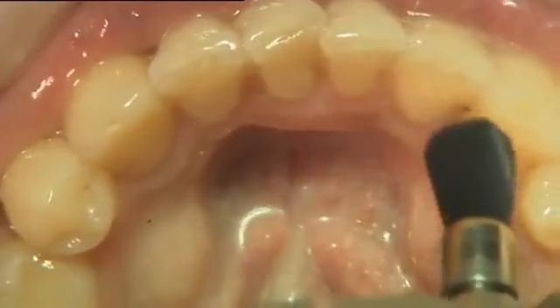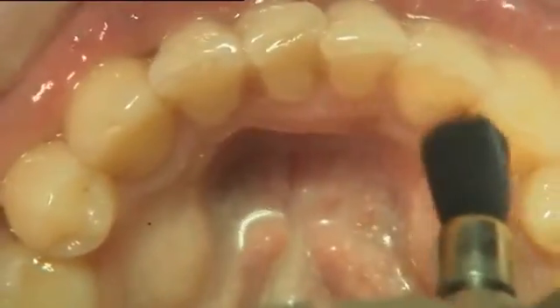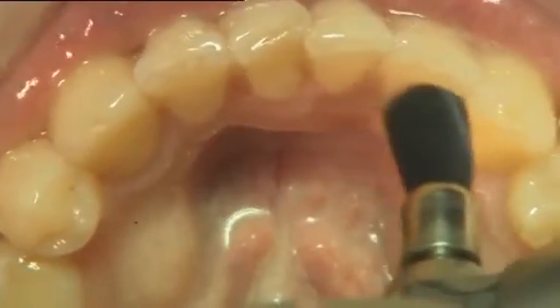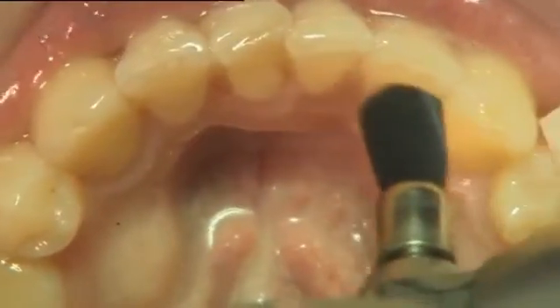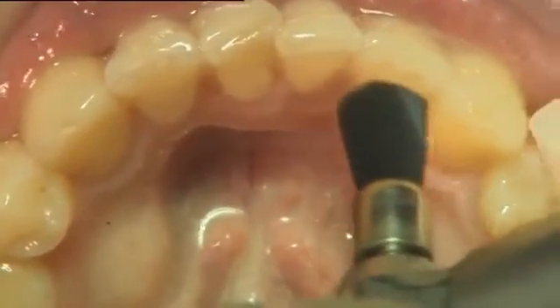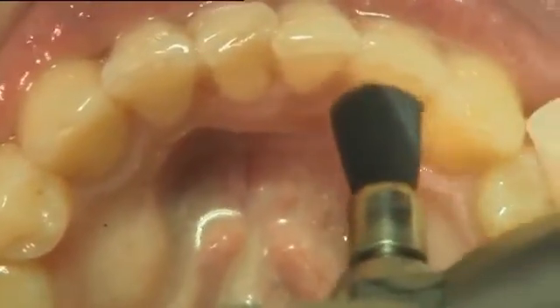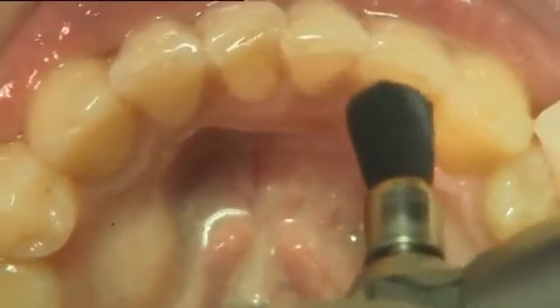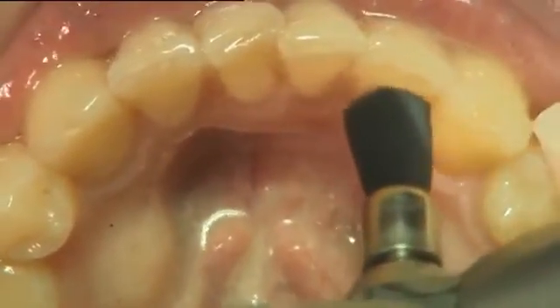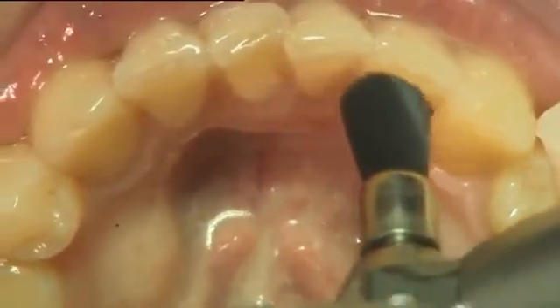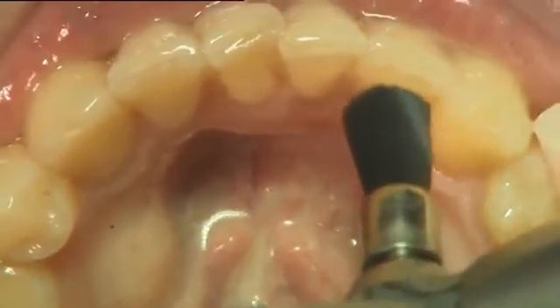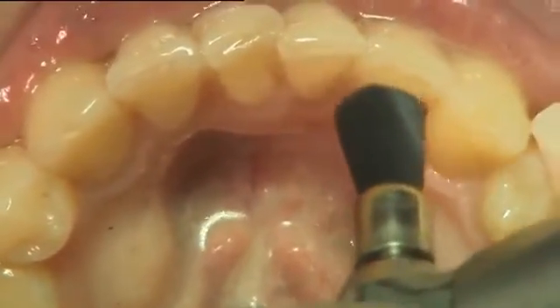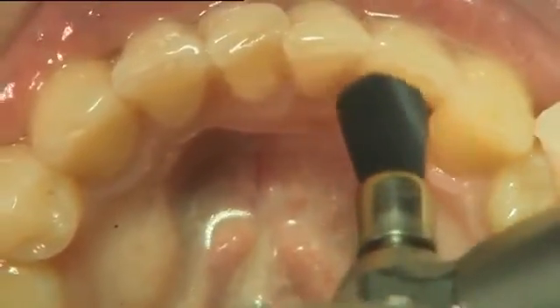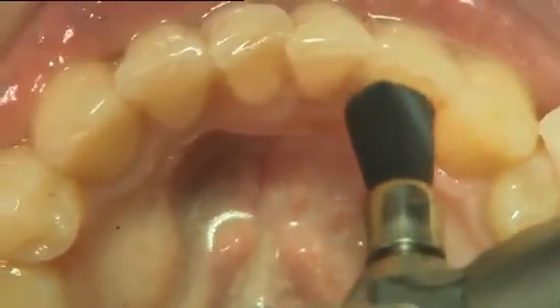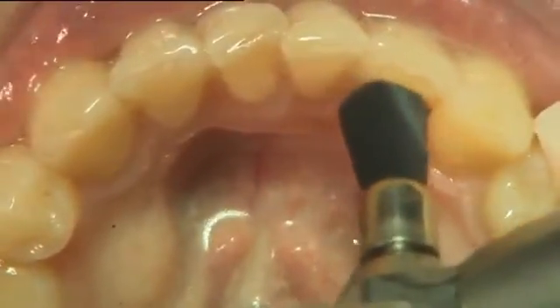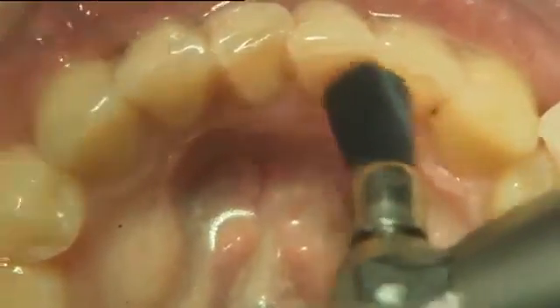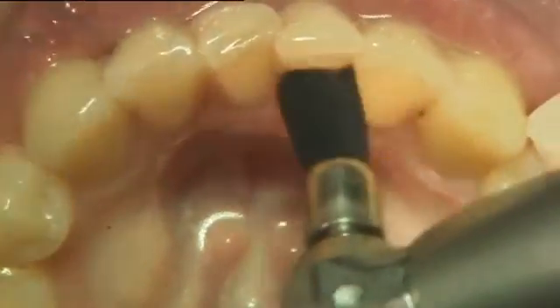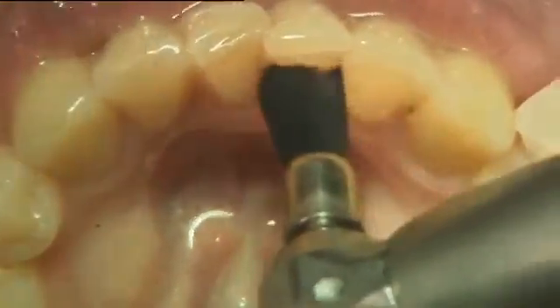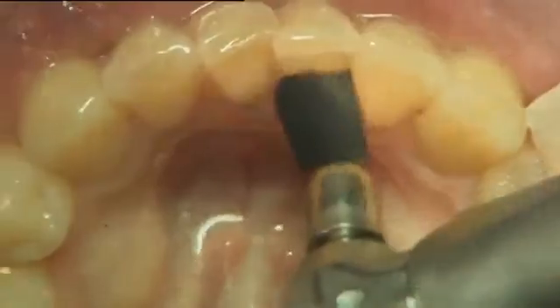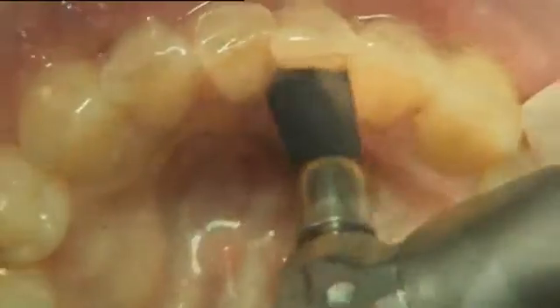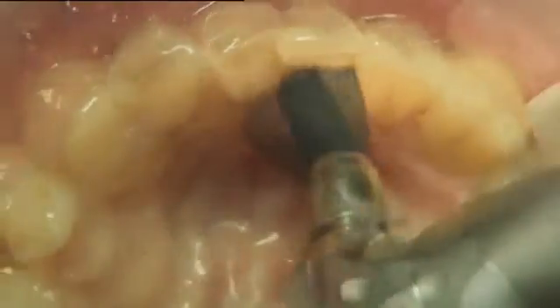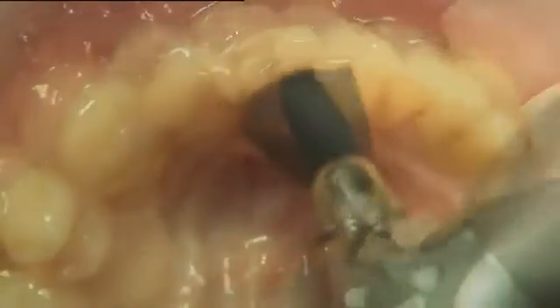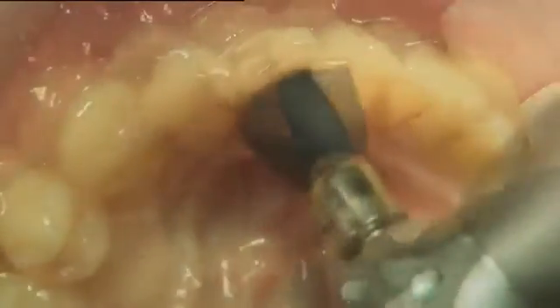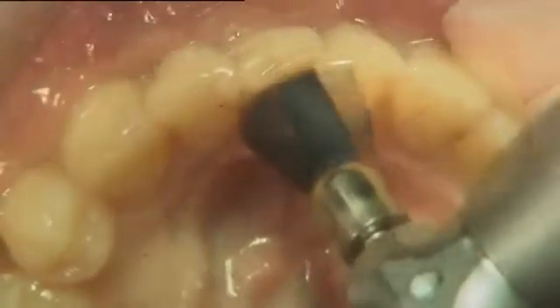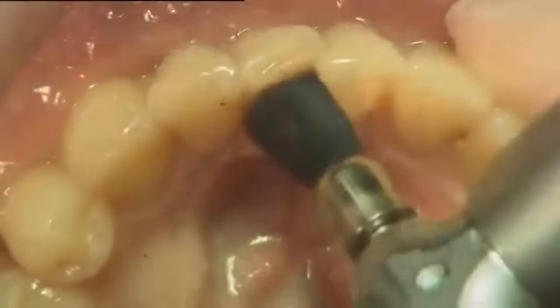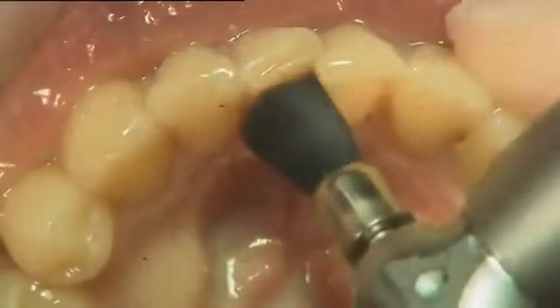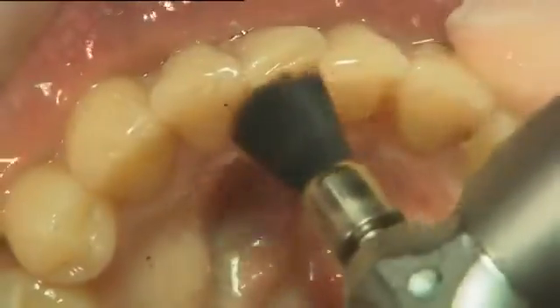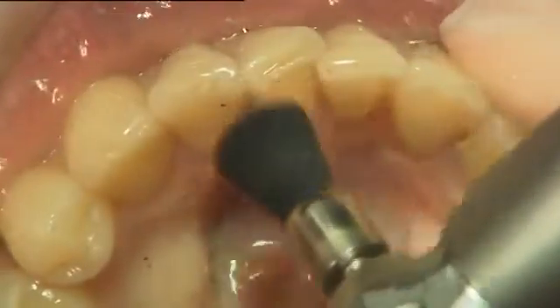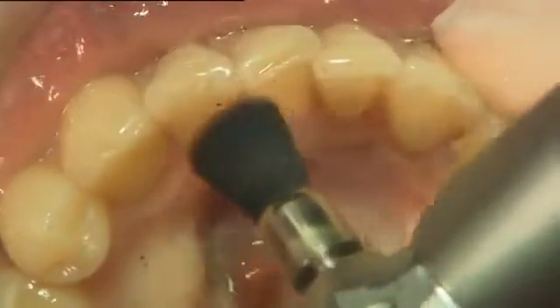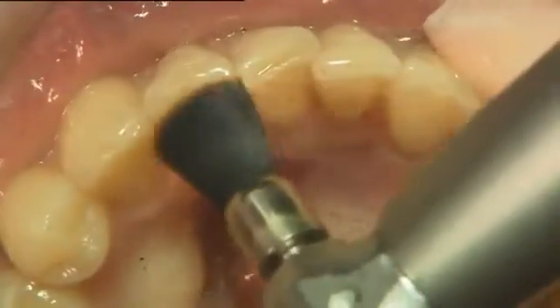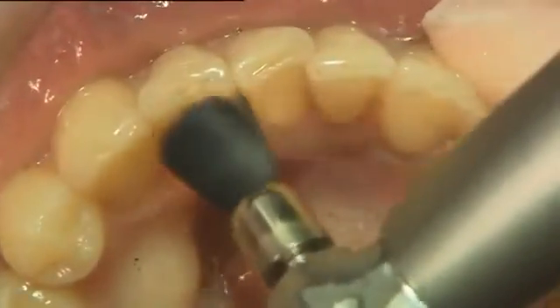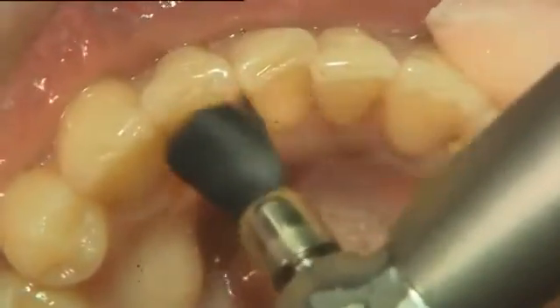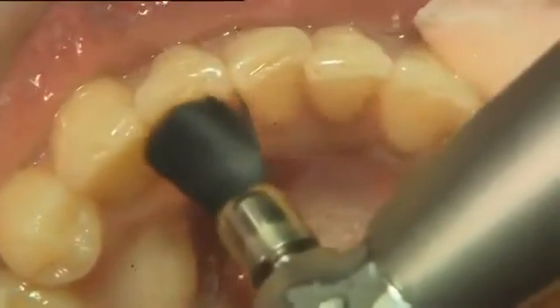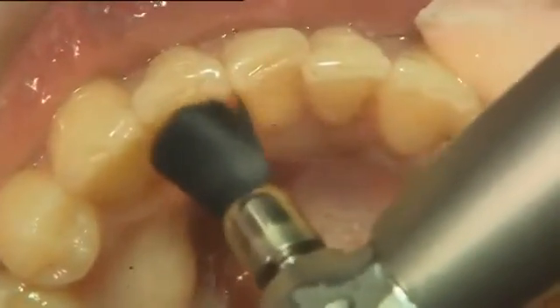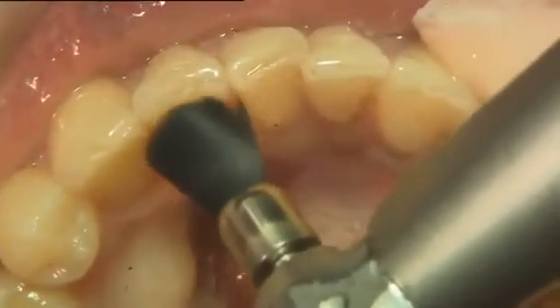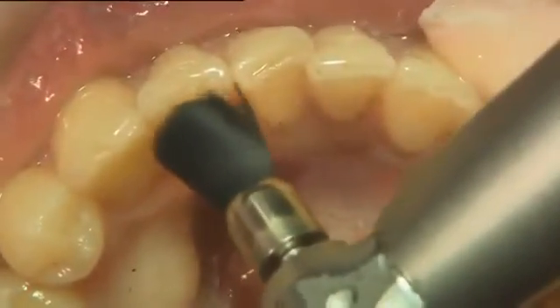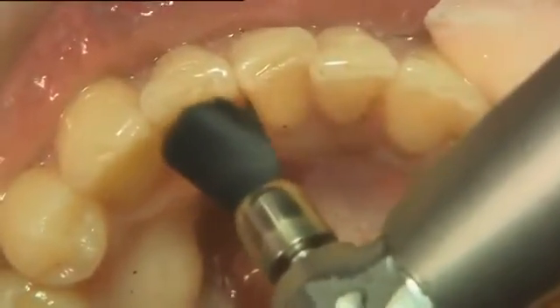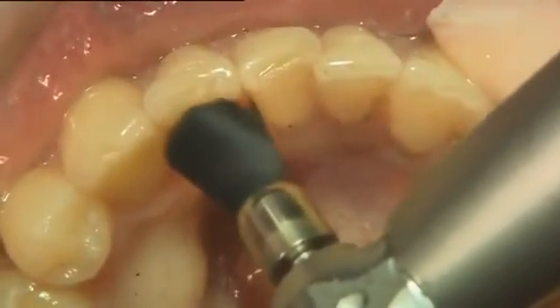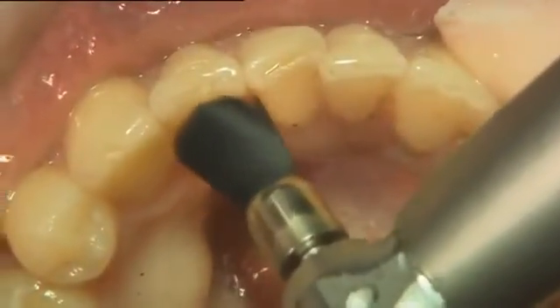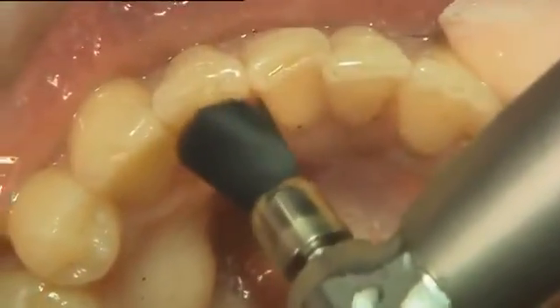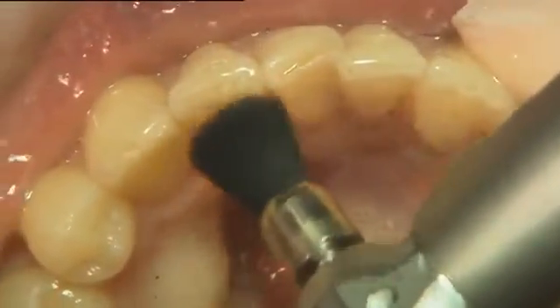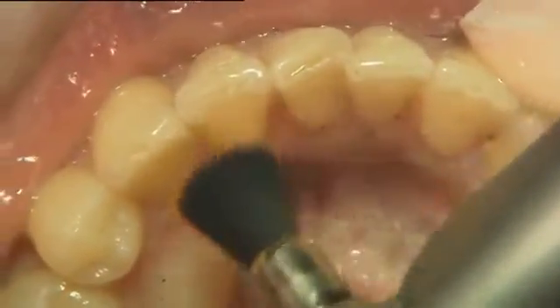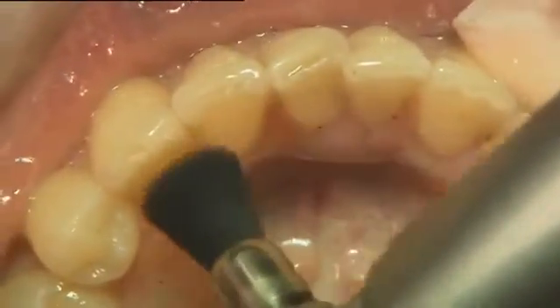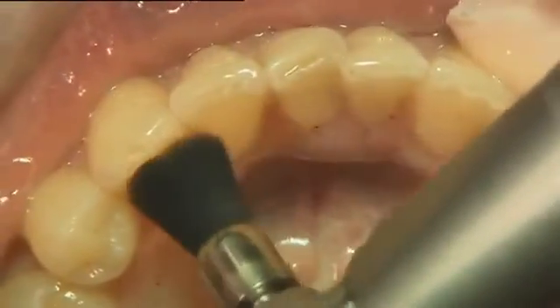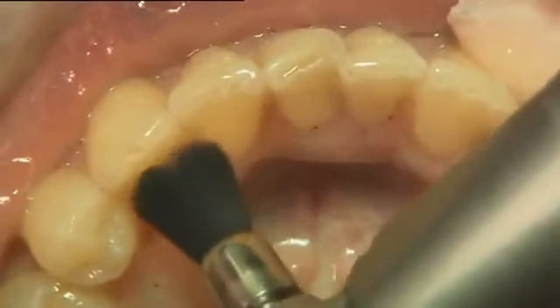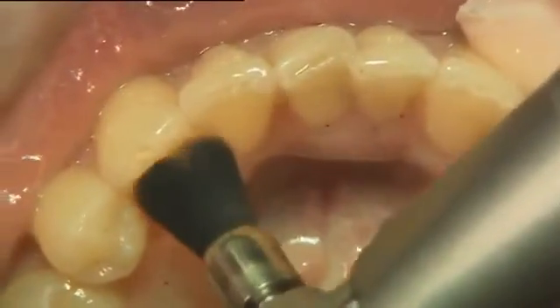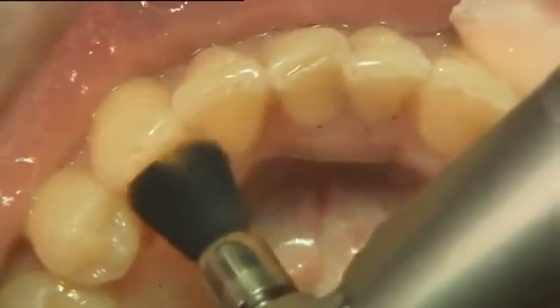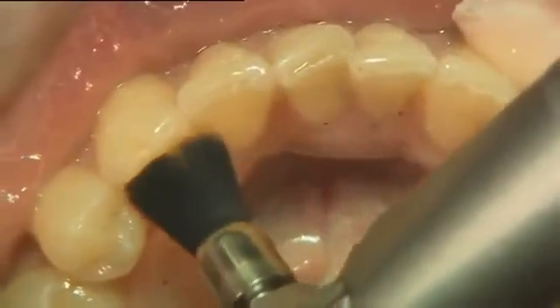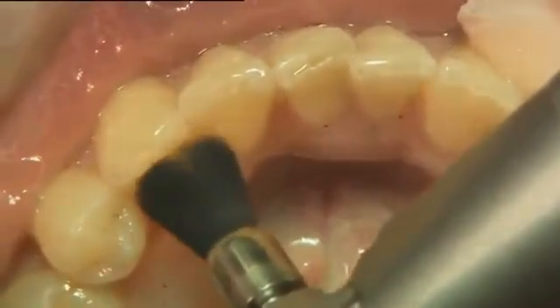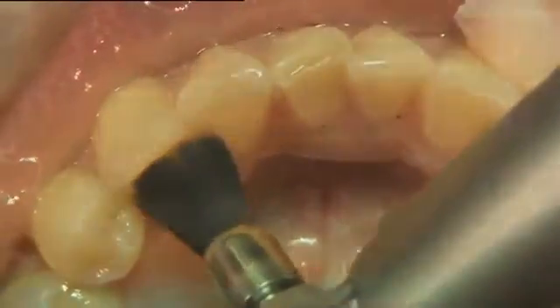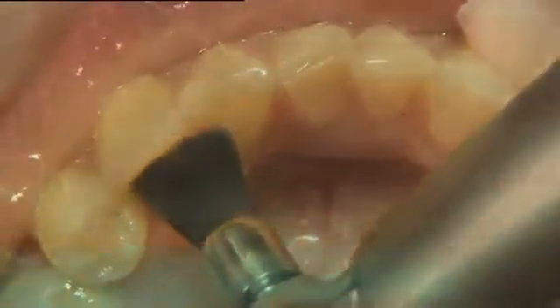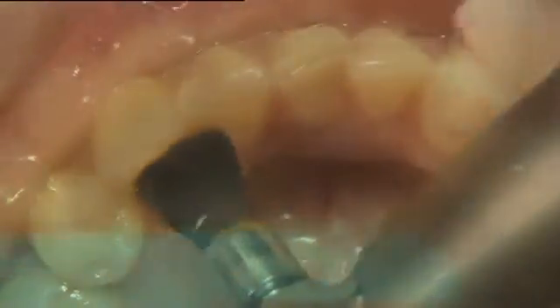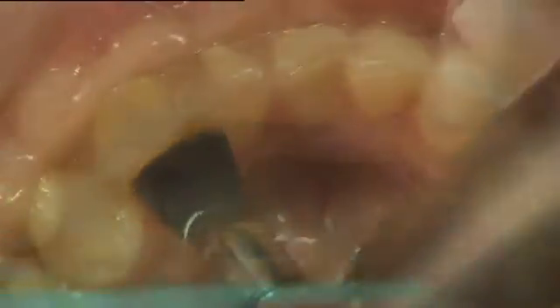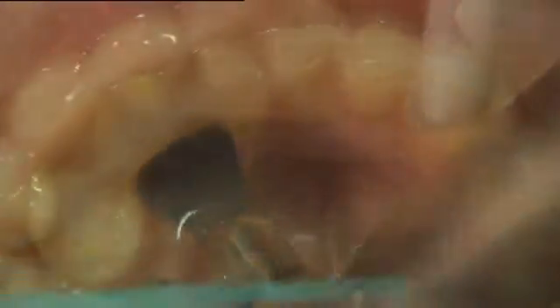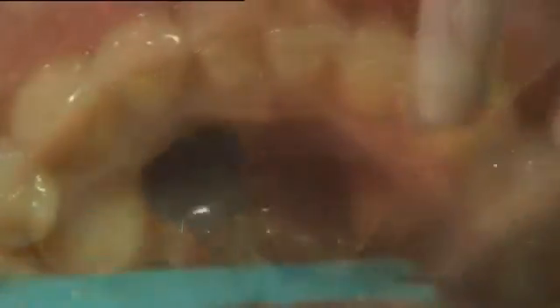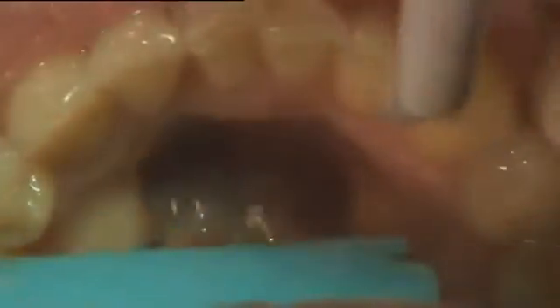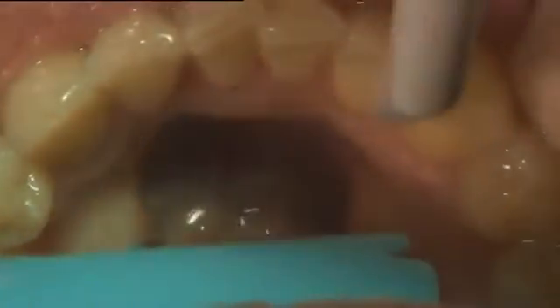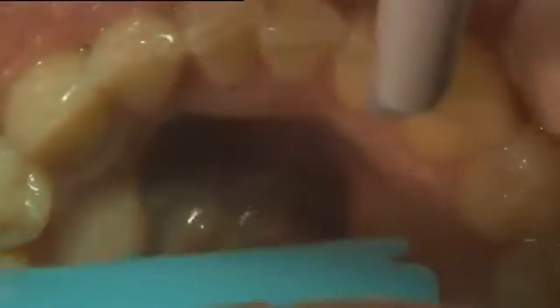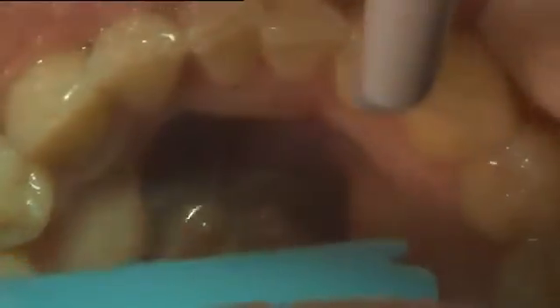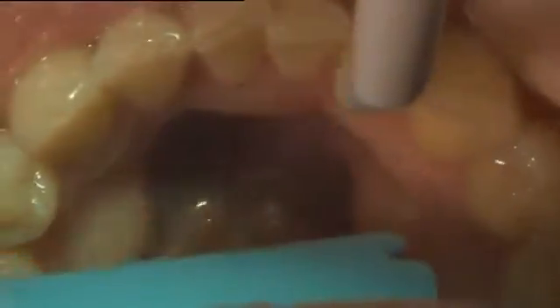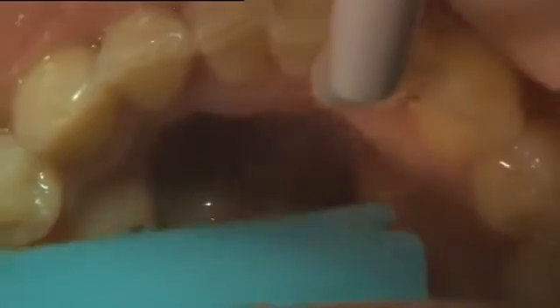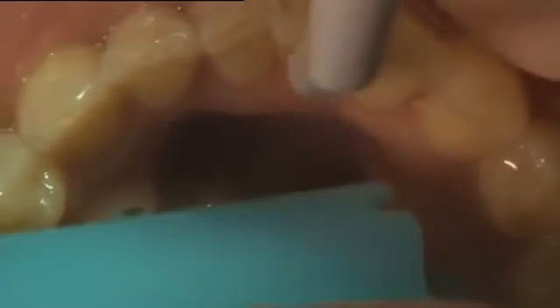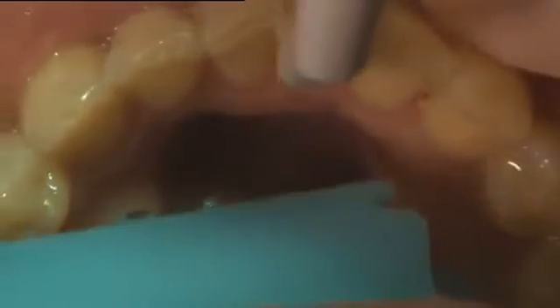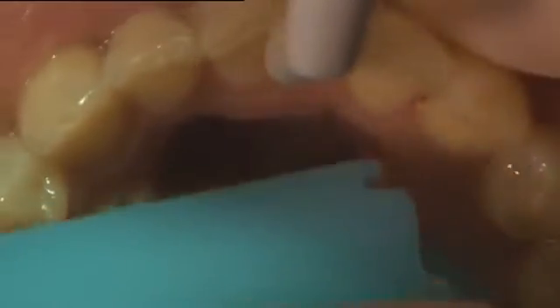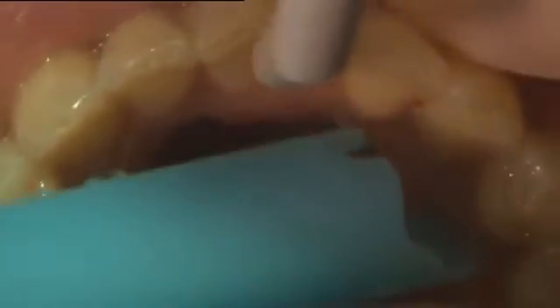The areas to be bonded on the teeth were first cleaned with pumice and water, then rinsed with water and dried.